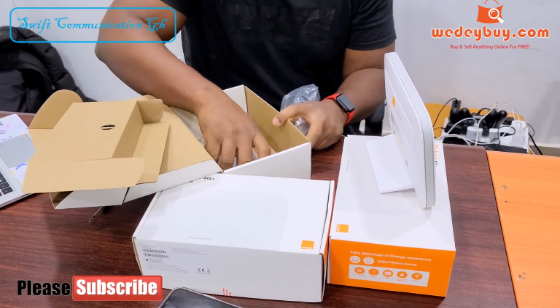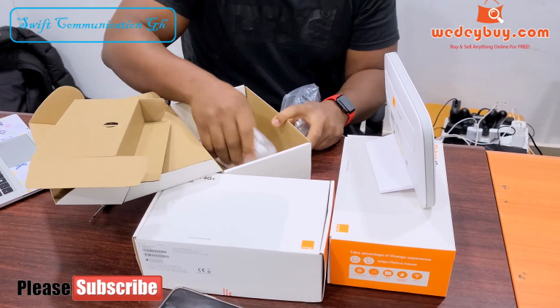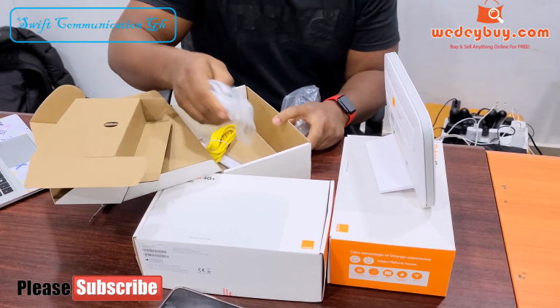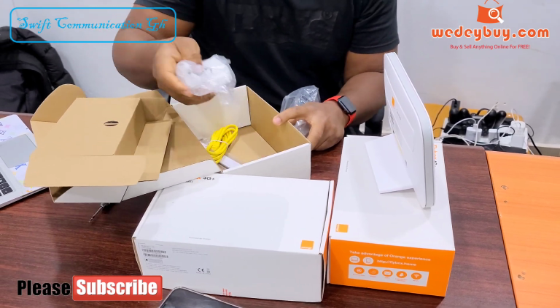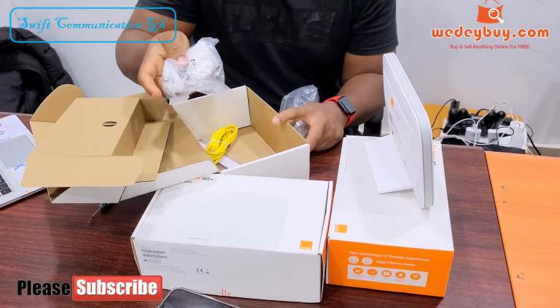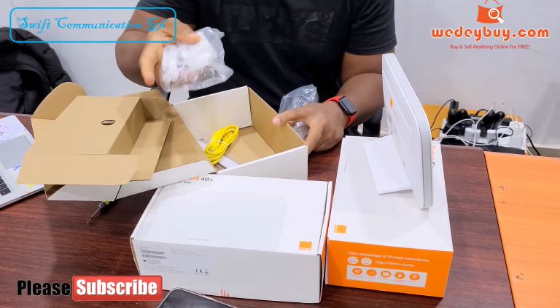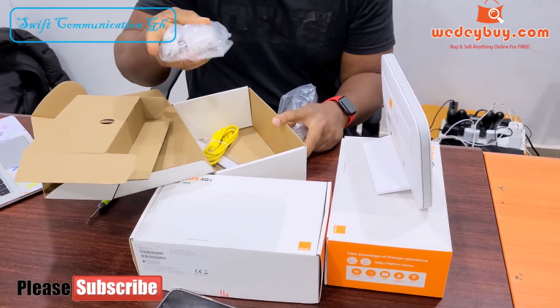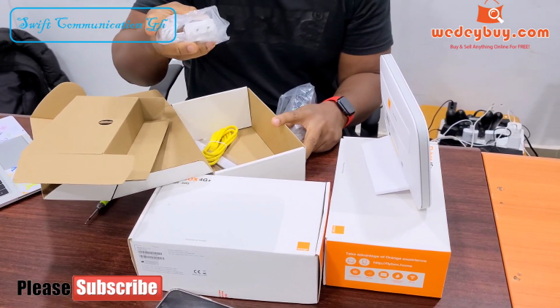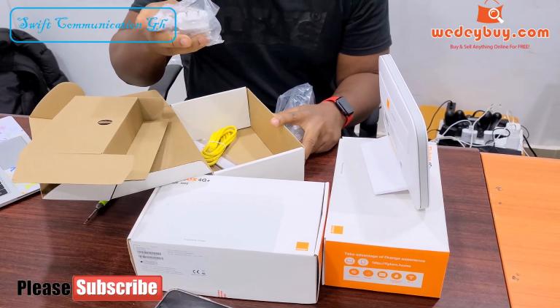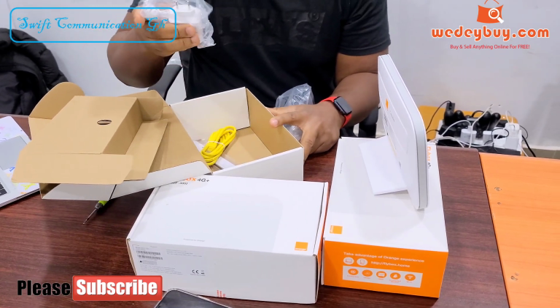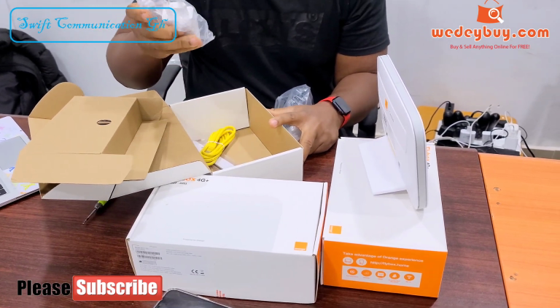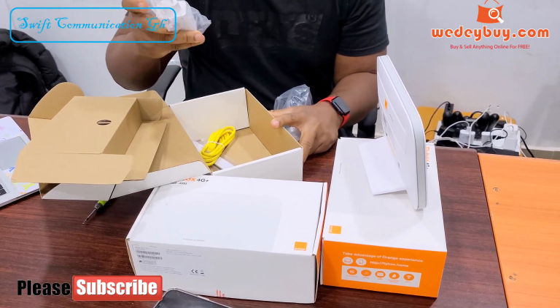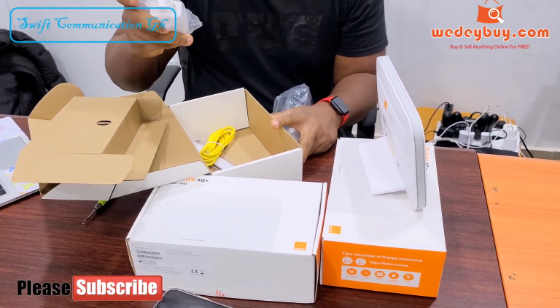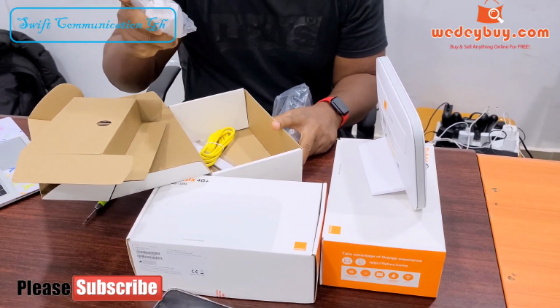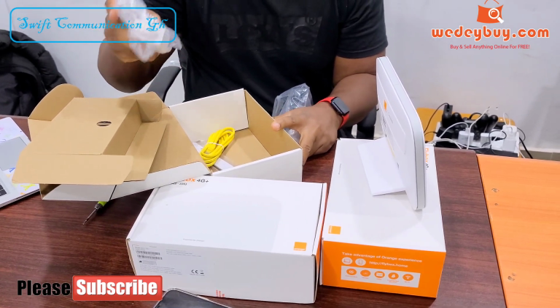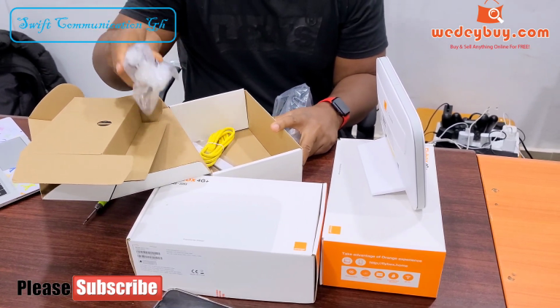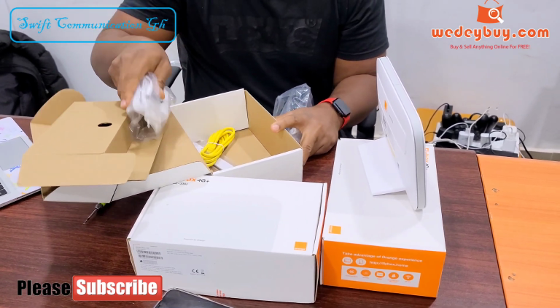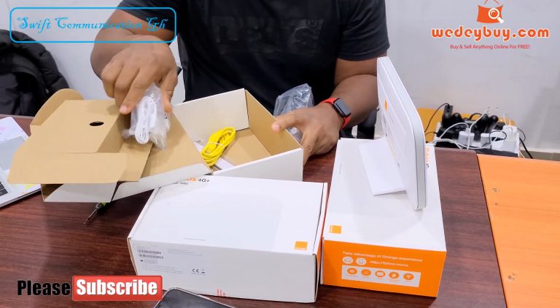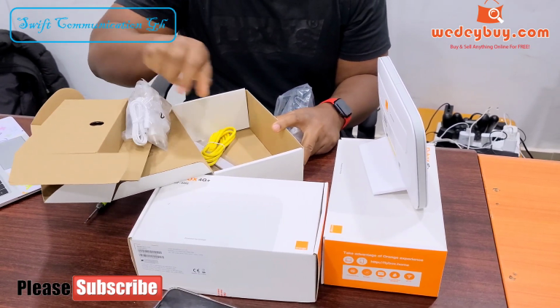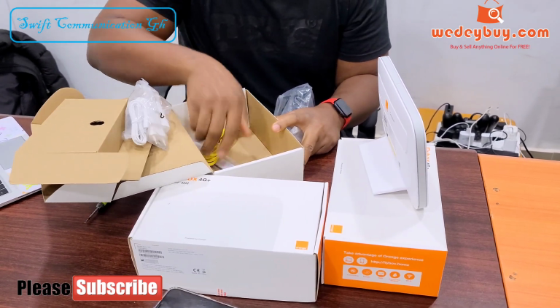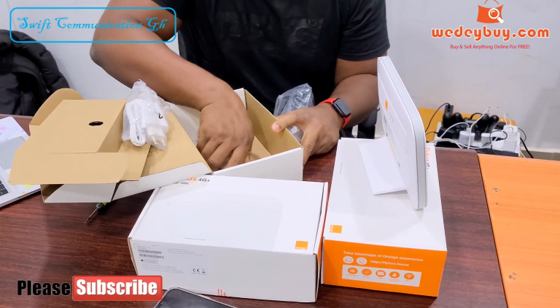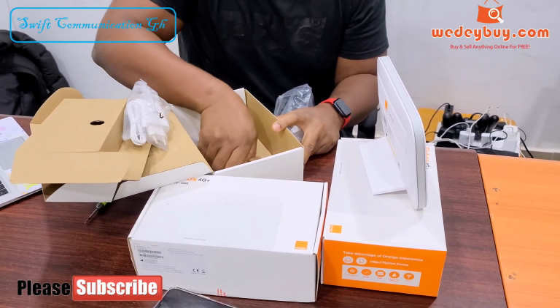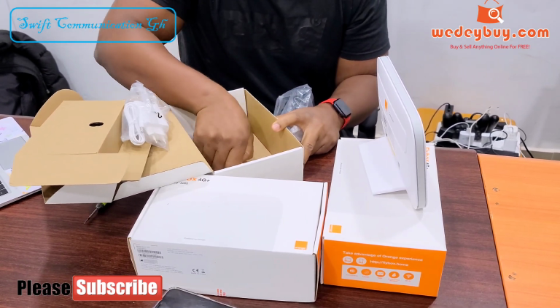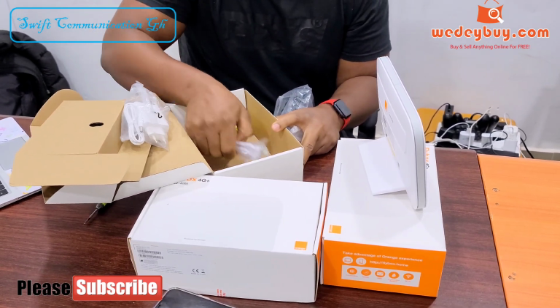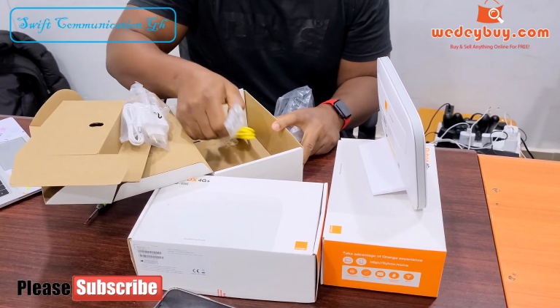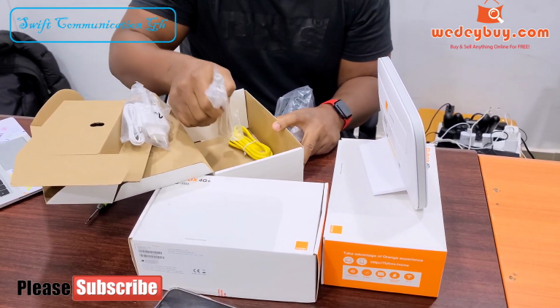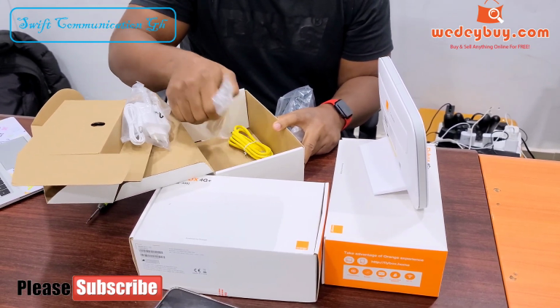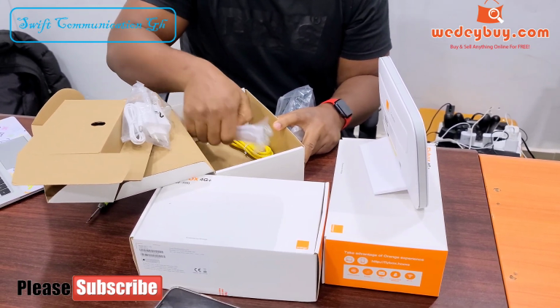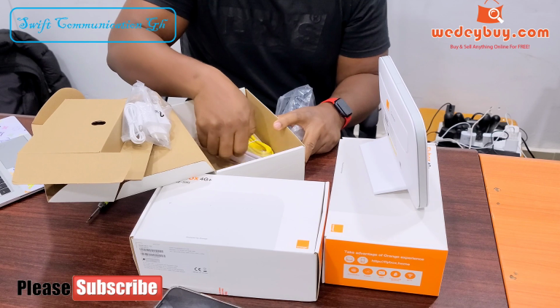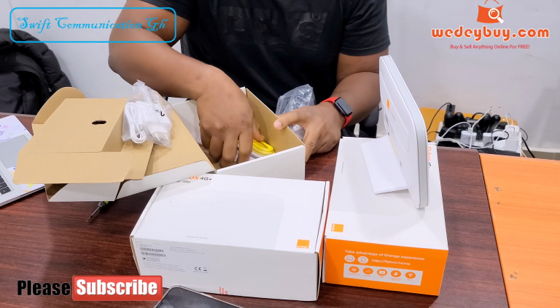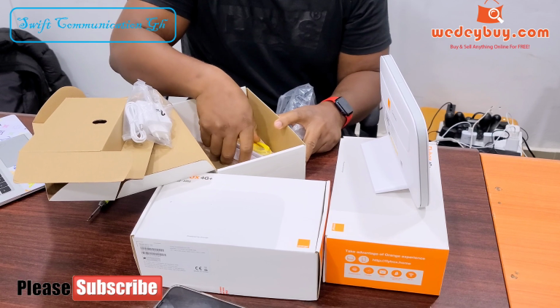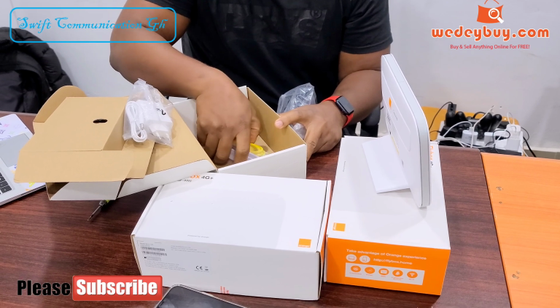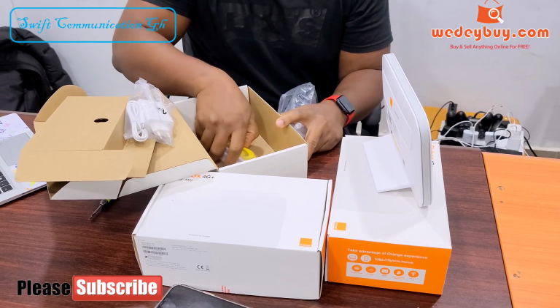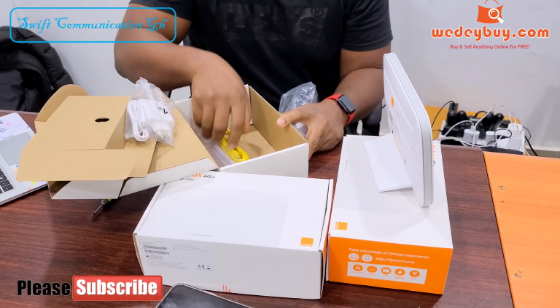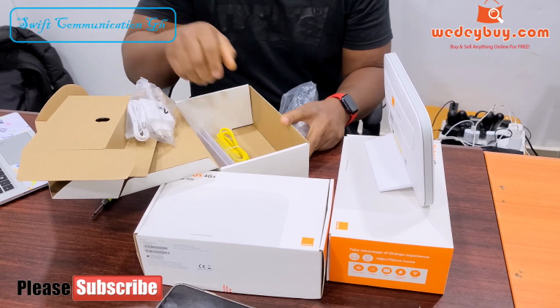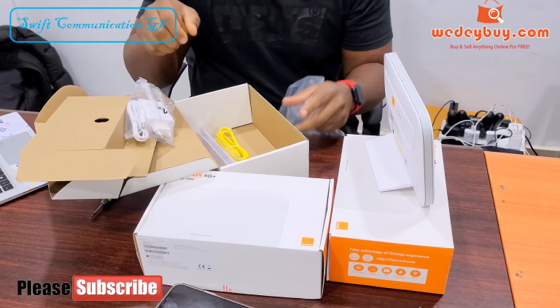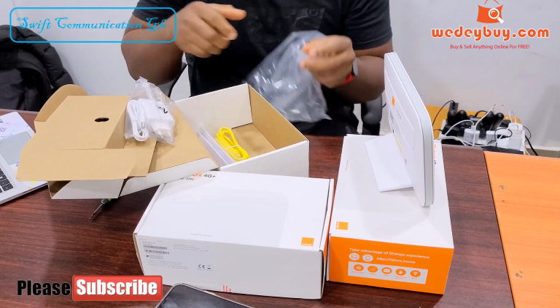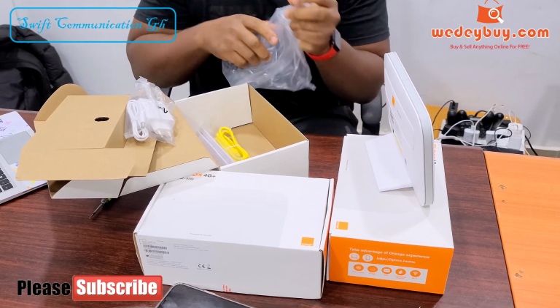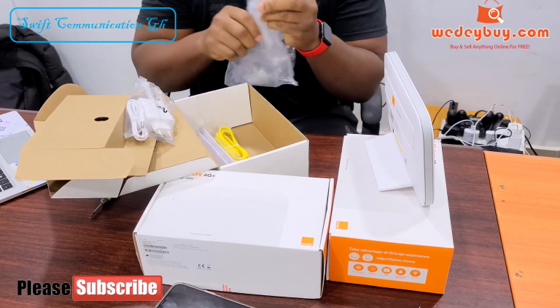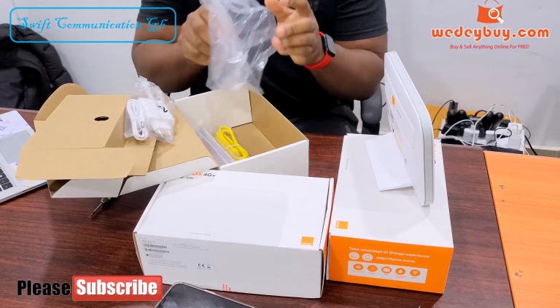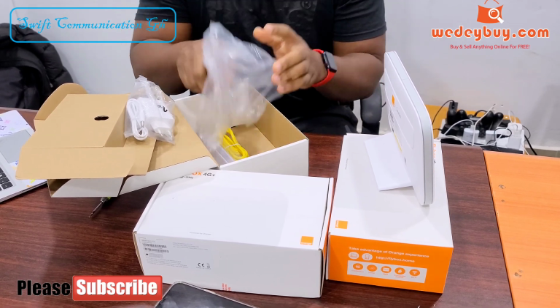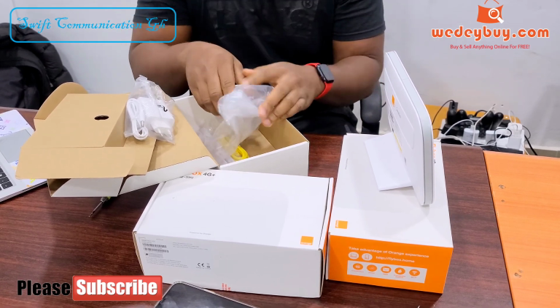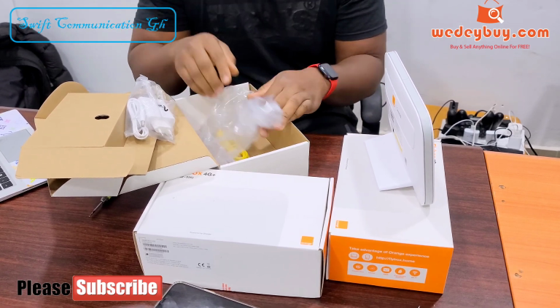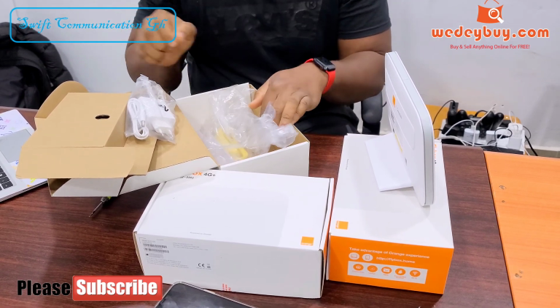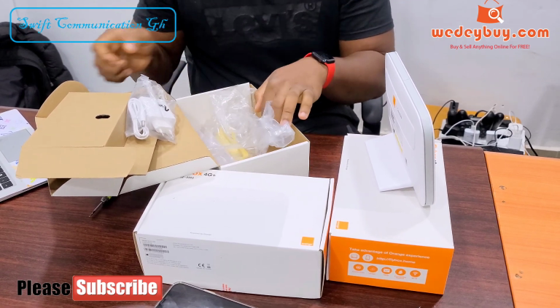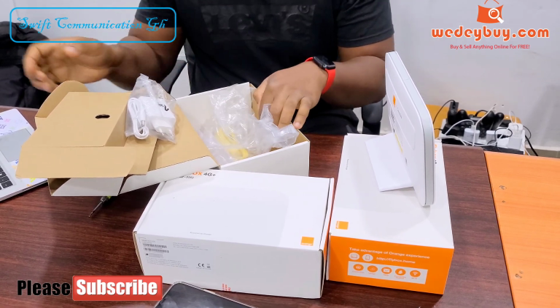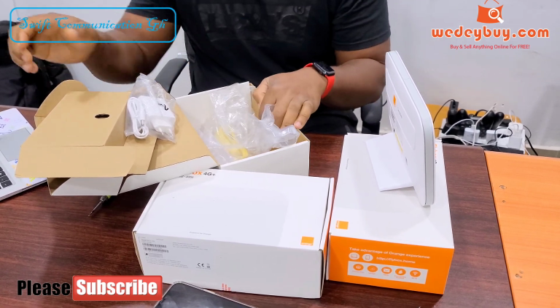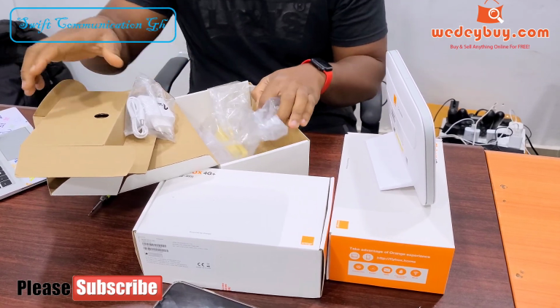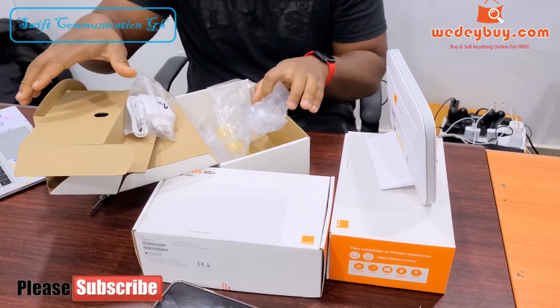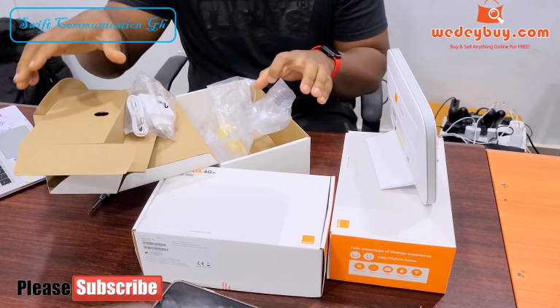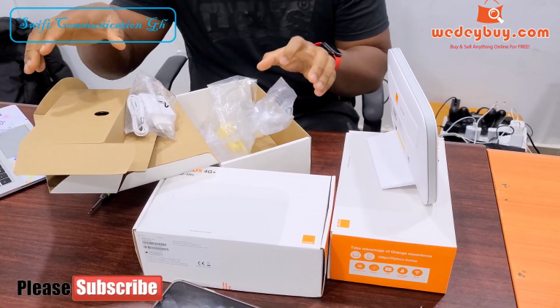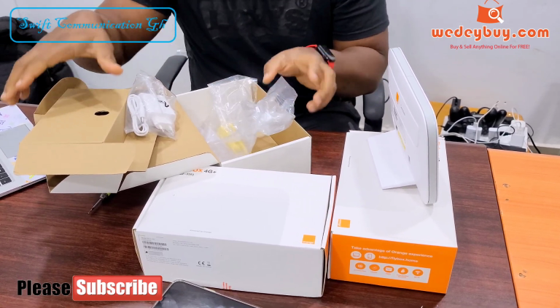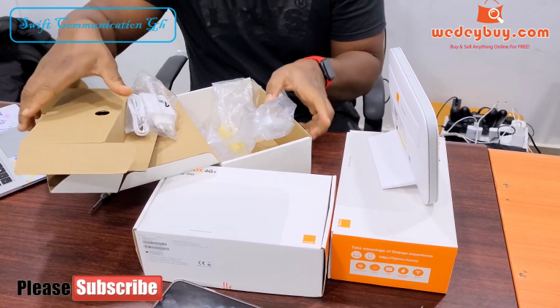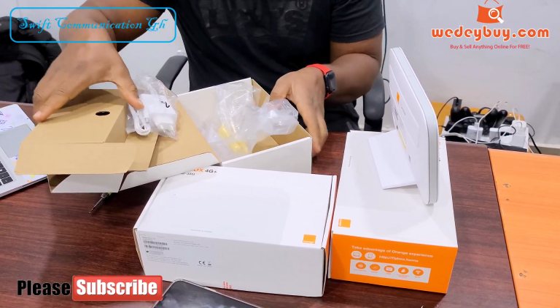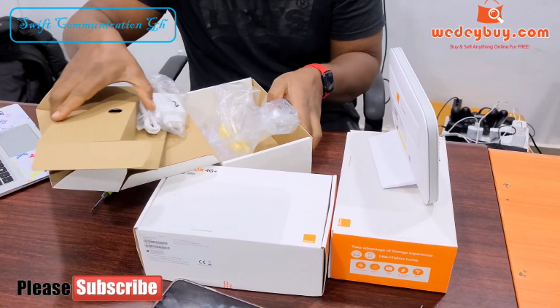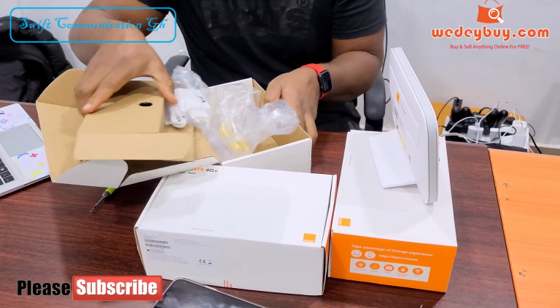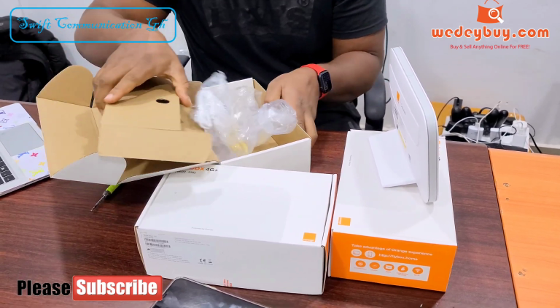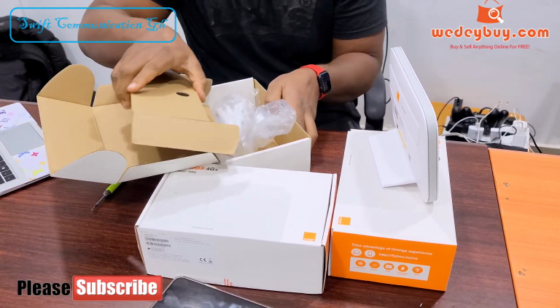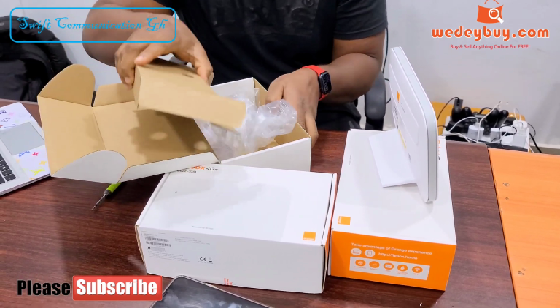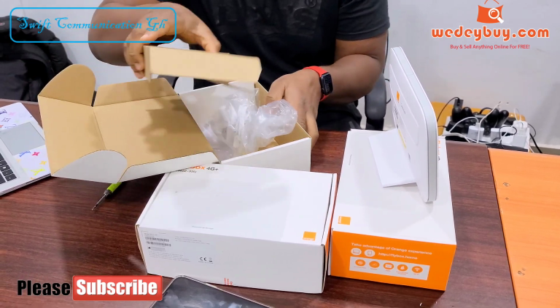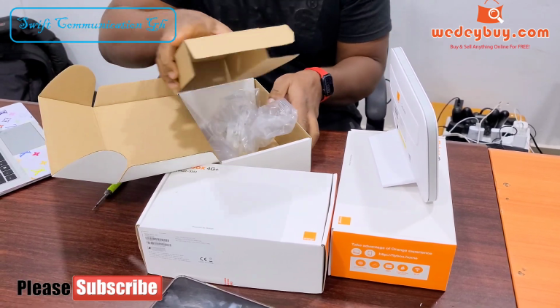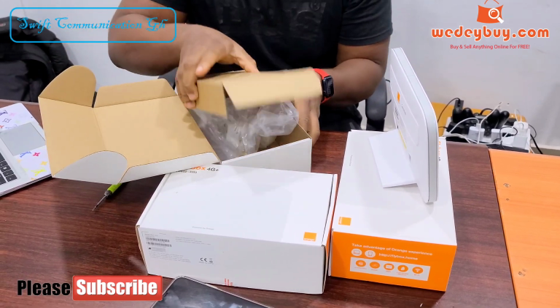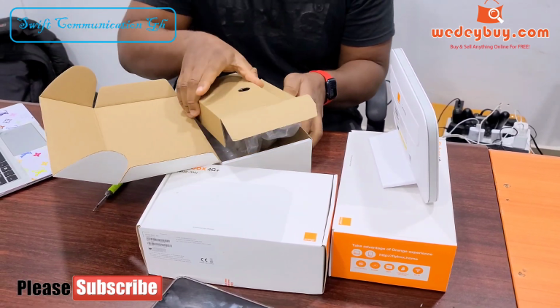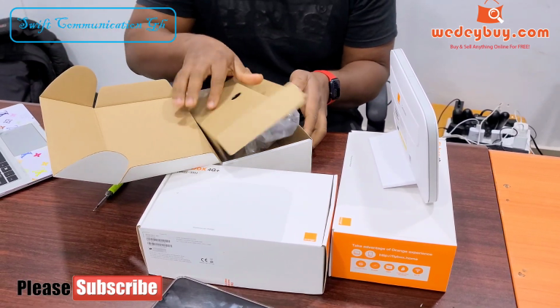As usual, you have the power cable, the antenna and the lamp cable. But in this video, we will be needing the accessories.